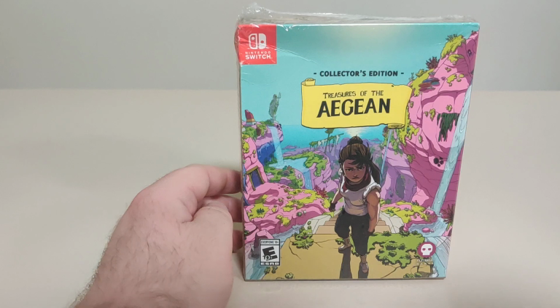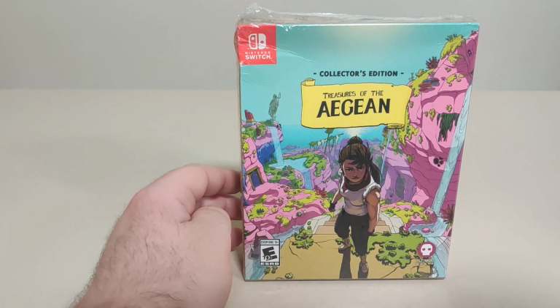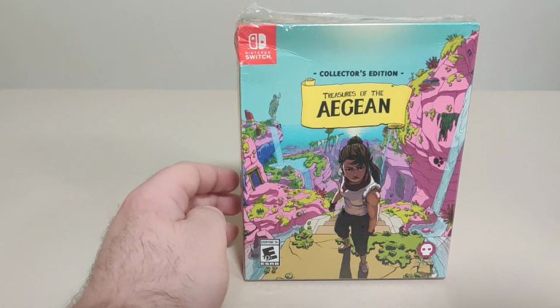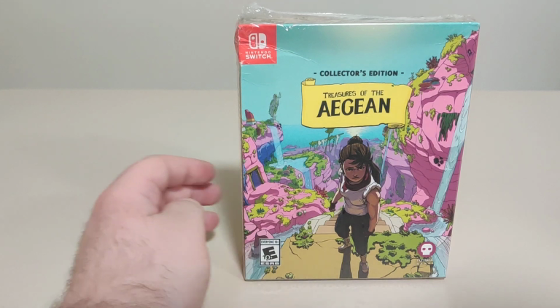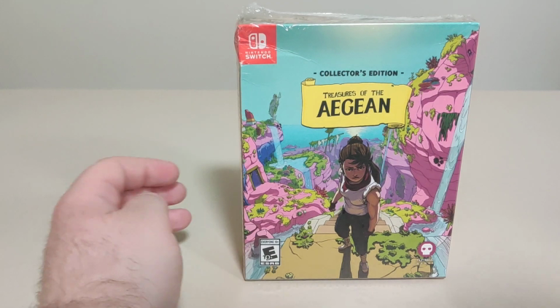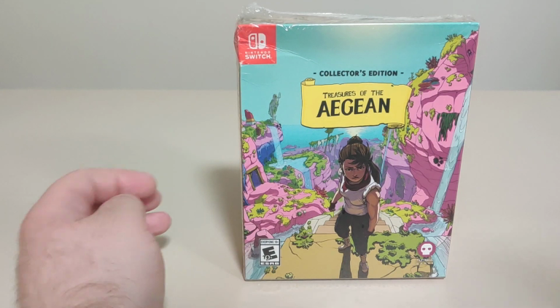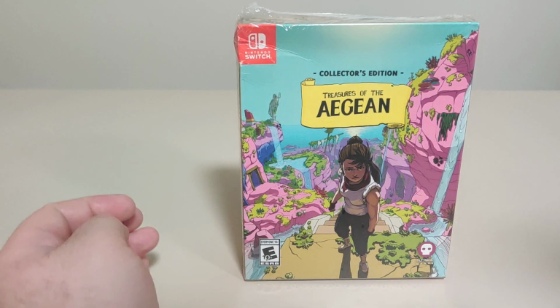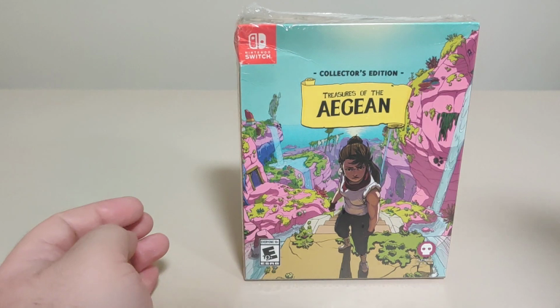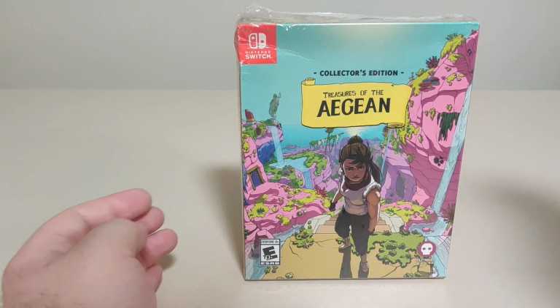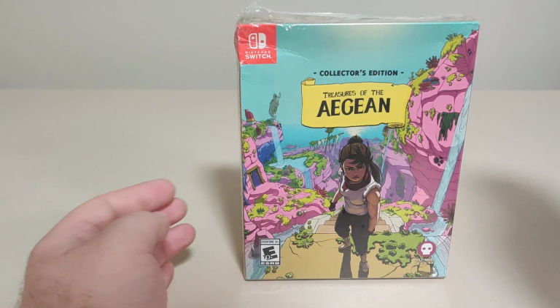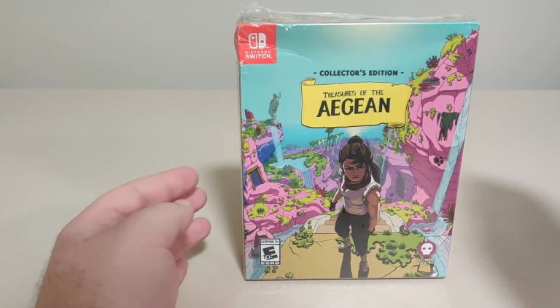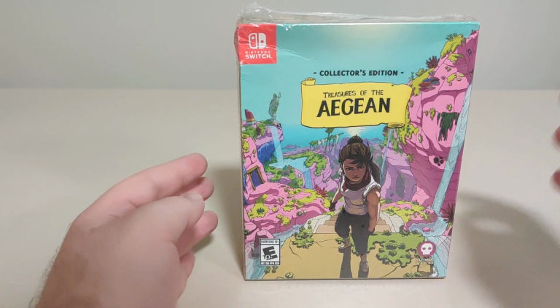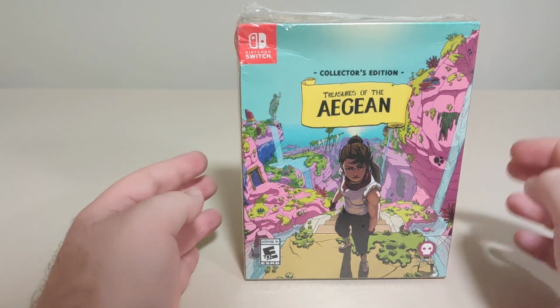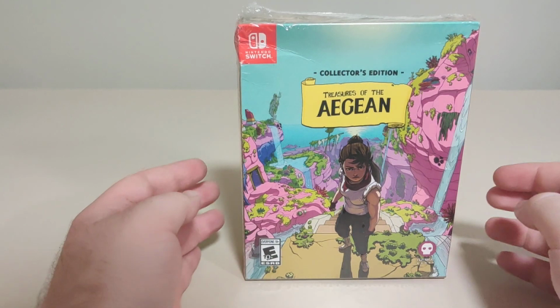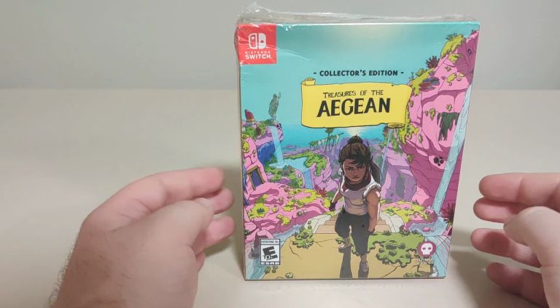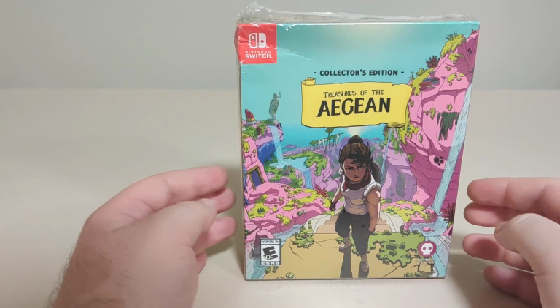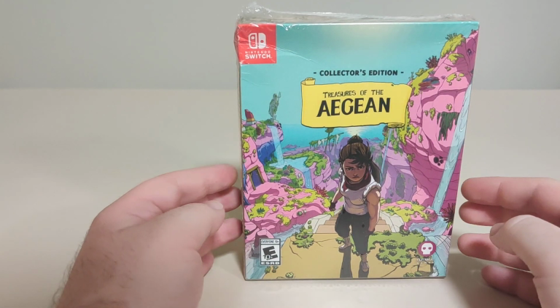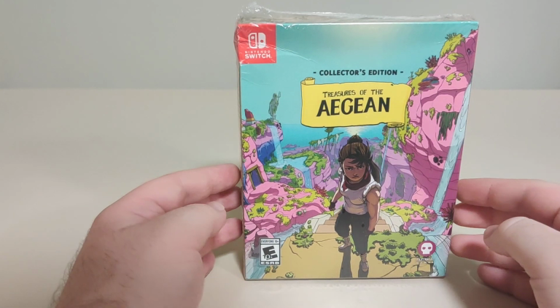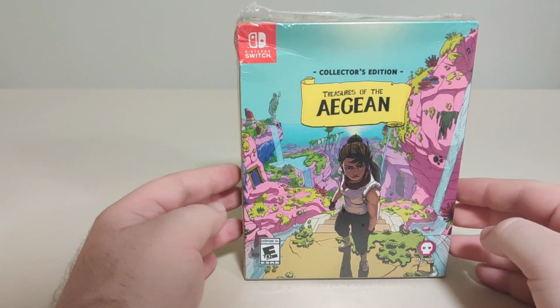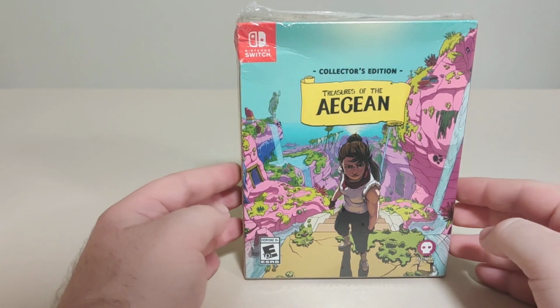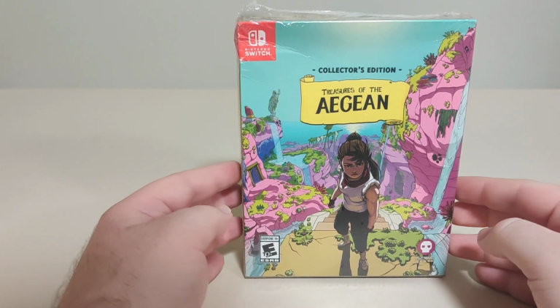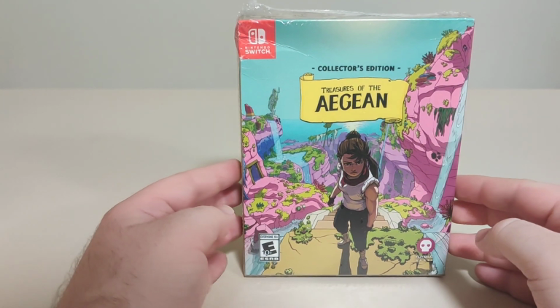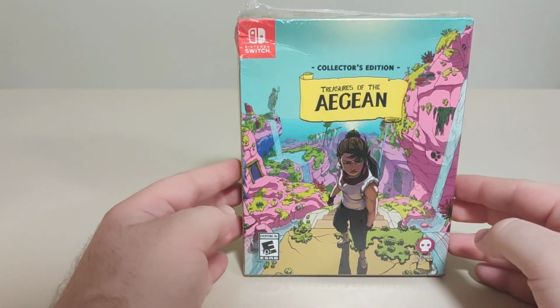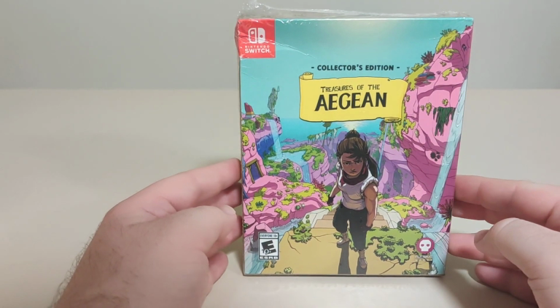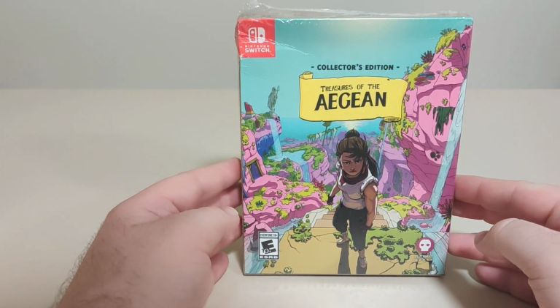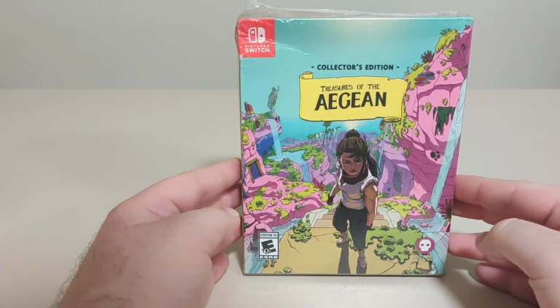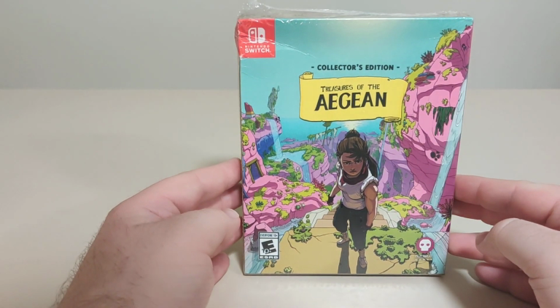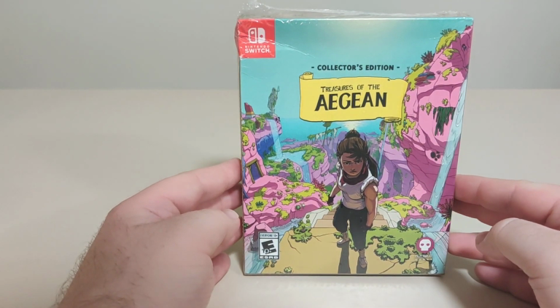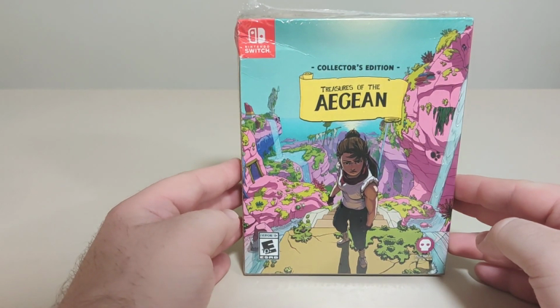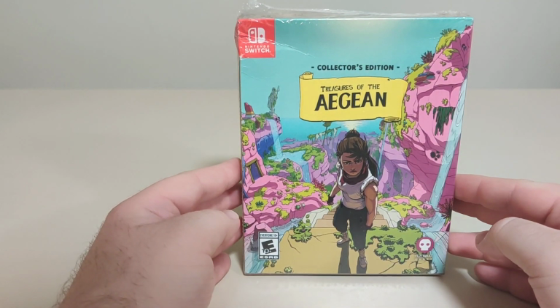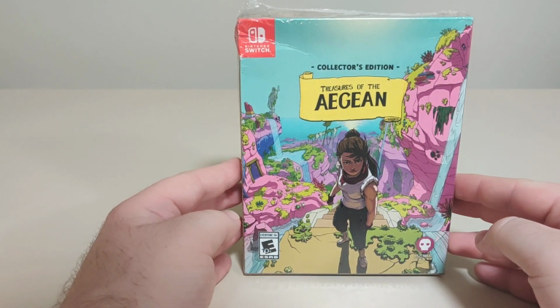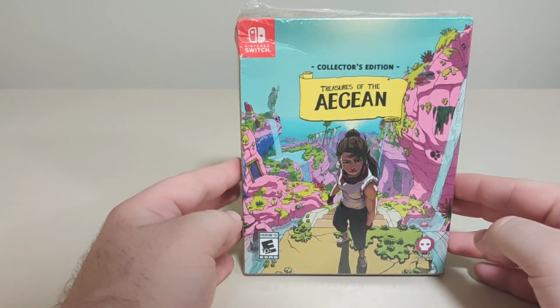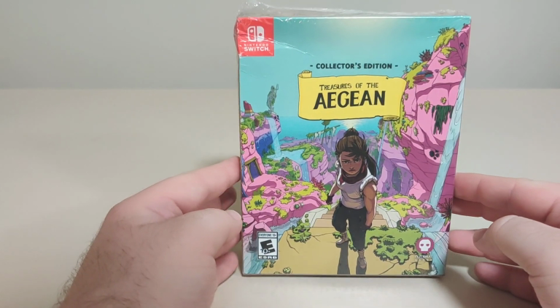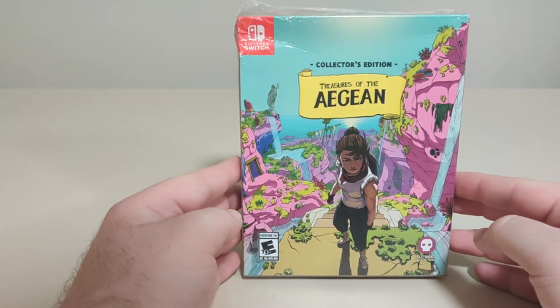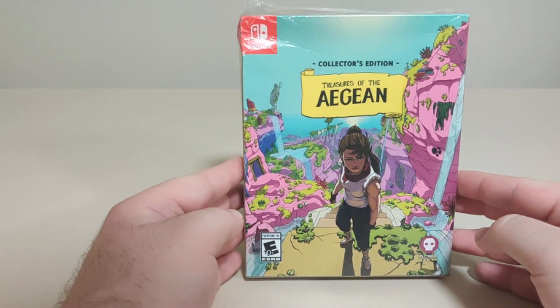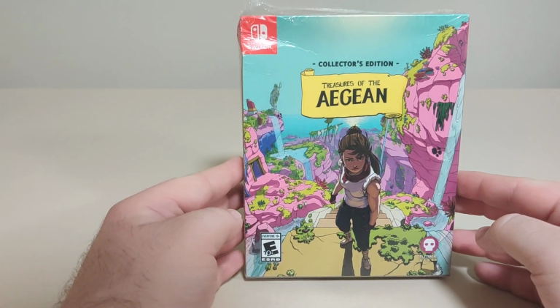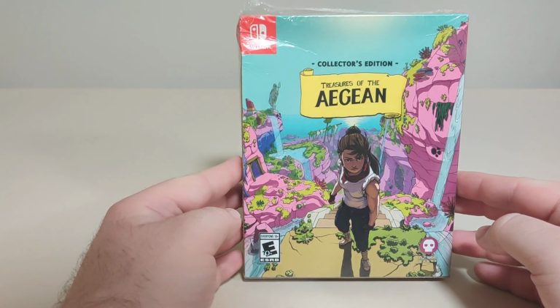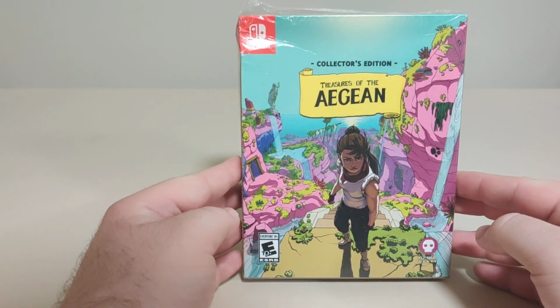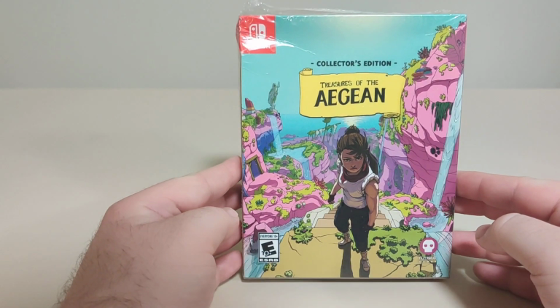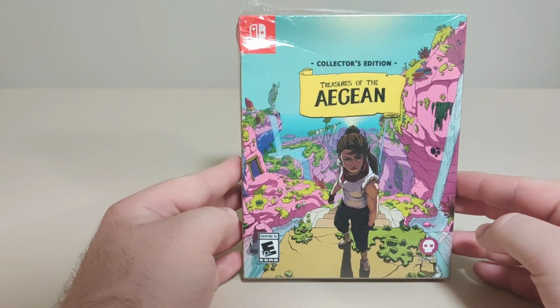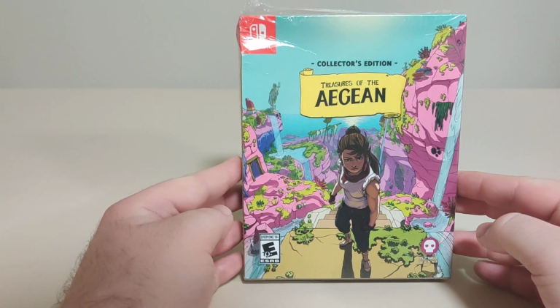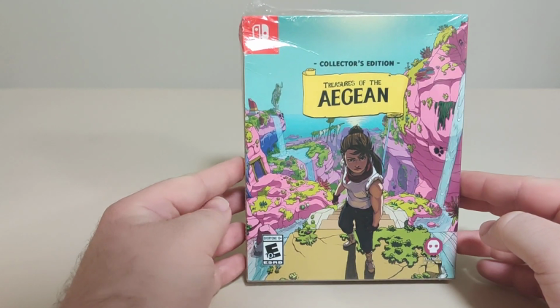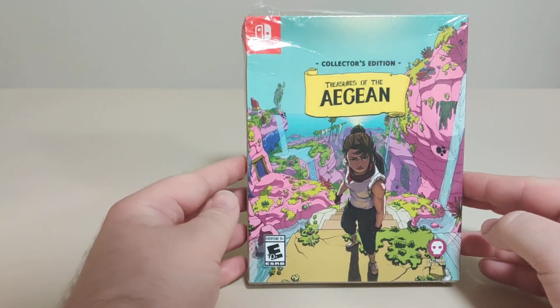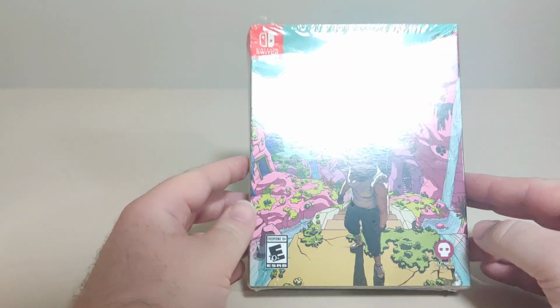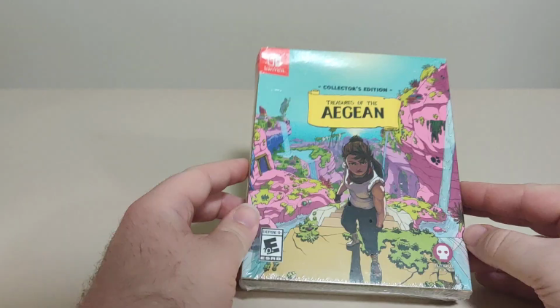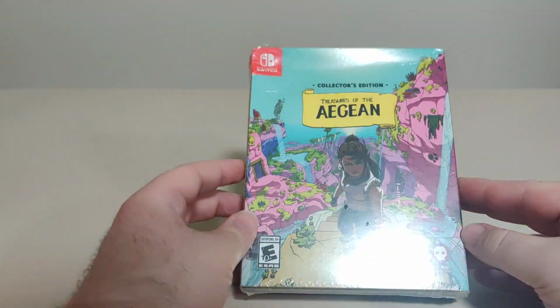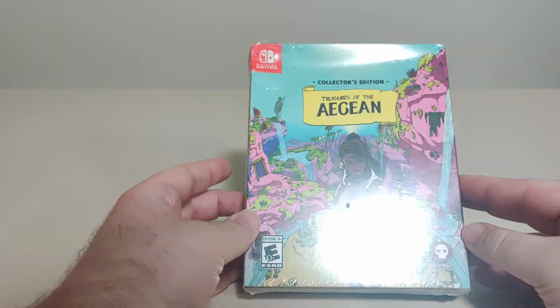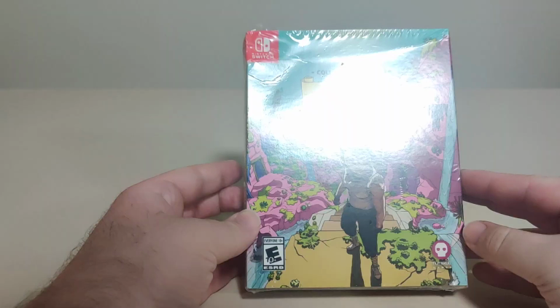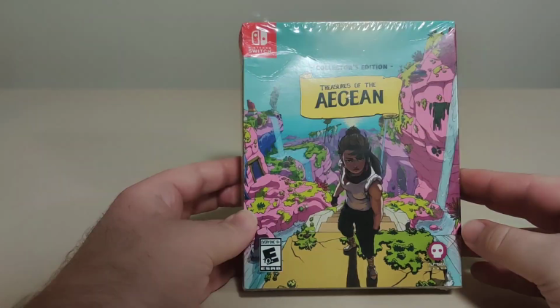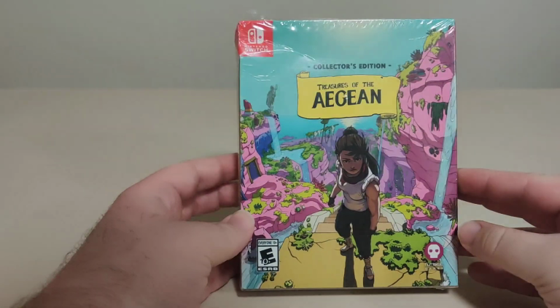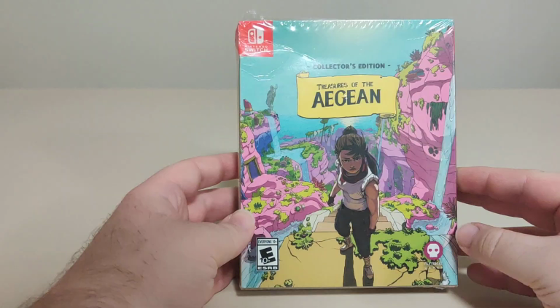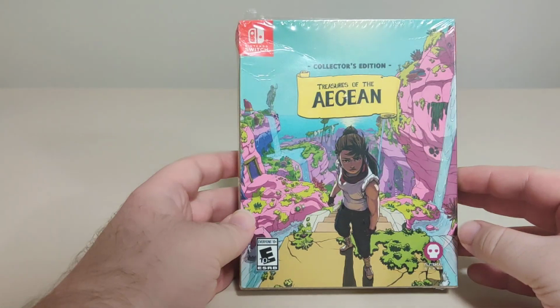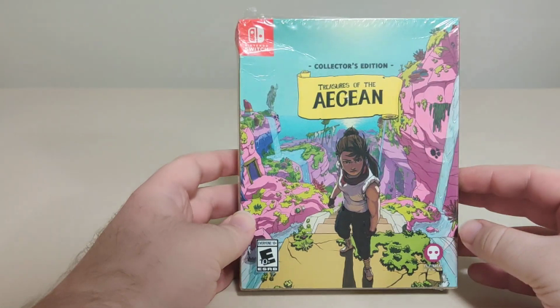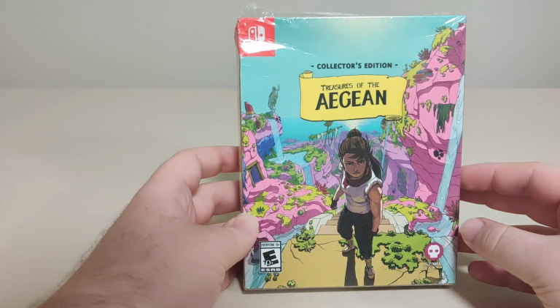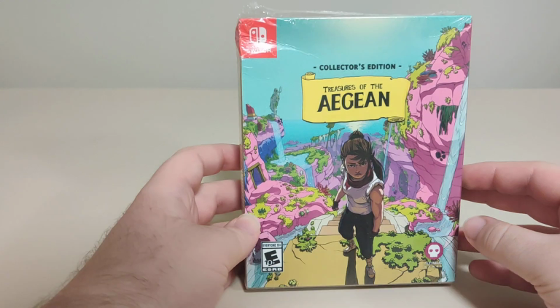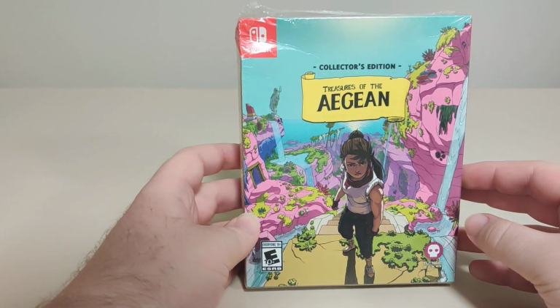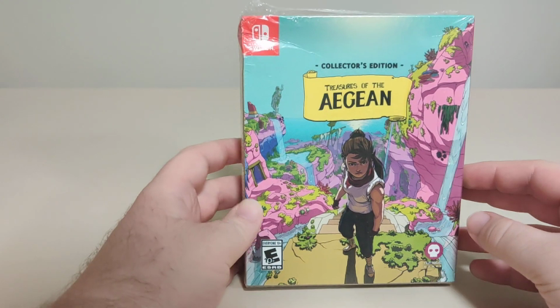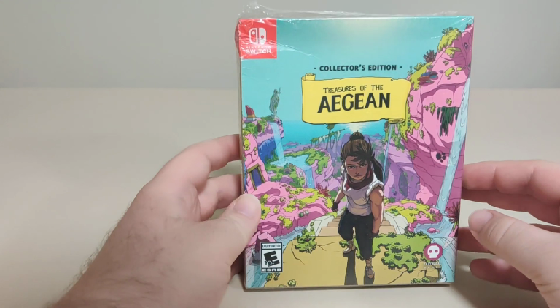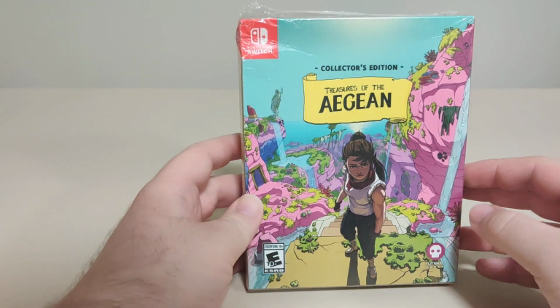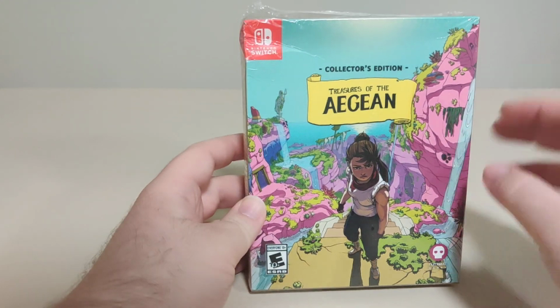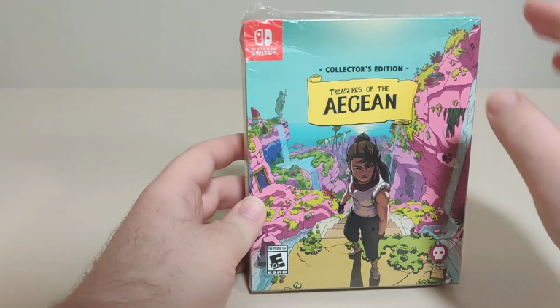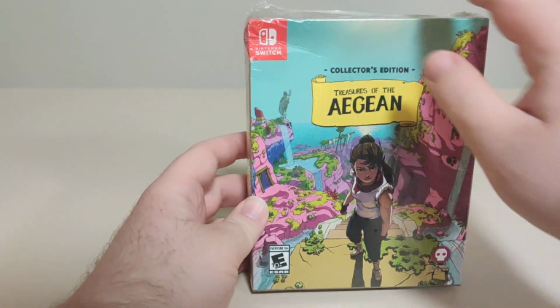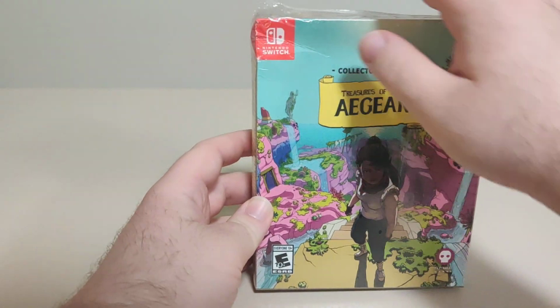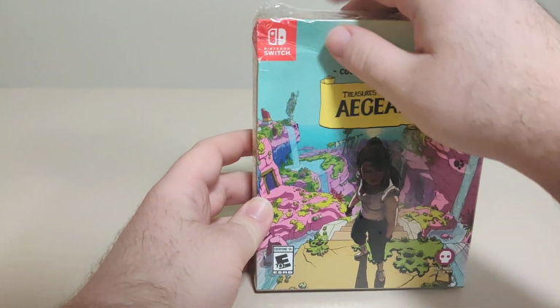Hello everyone and welcome back to another Schlabon Switch unboxing video. Today we have Treasures of Egan, Collector's Edition from Numb Skull Games.